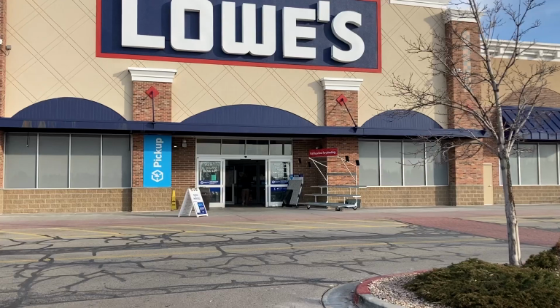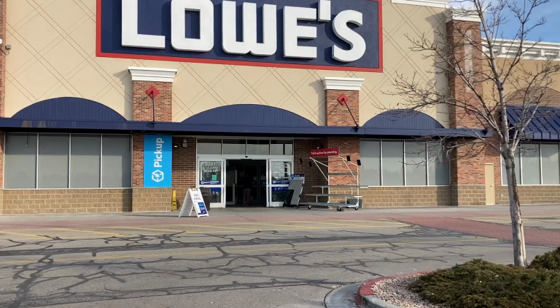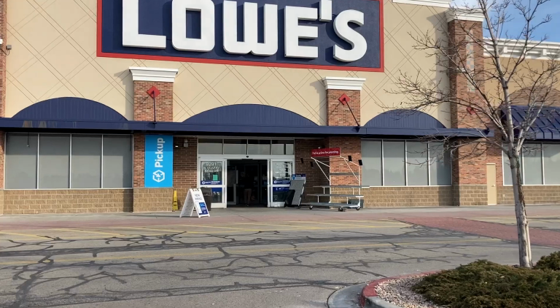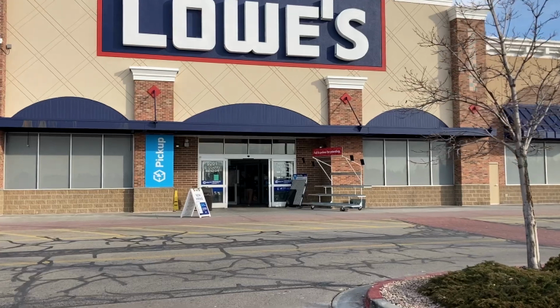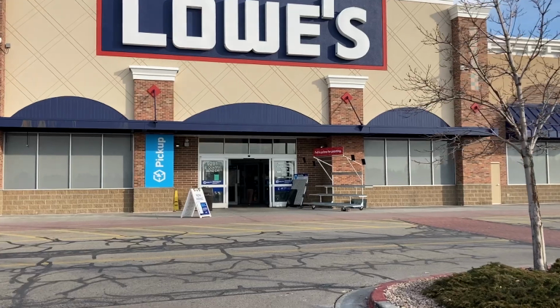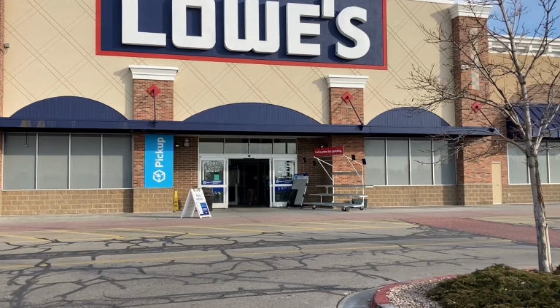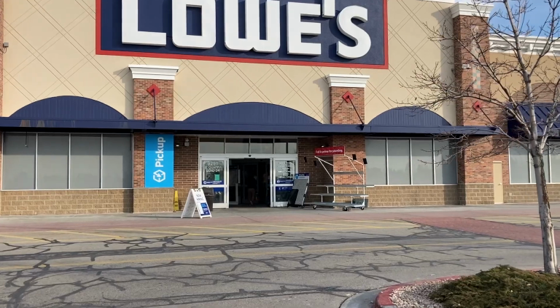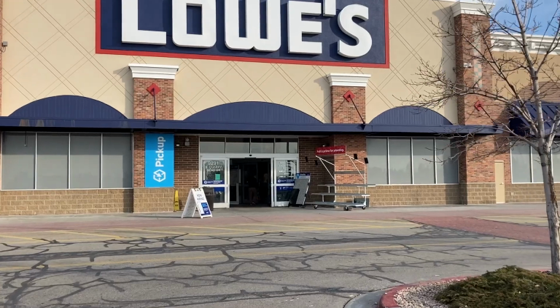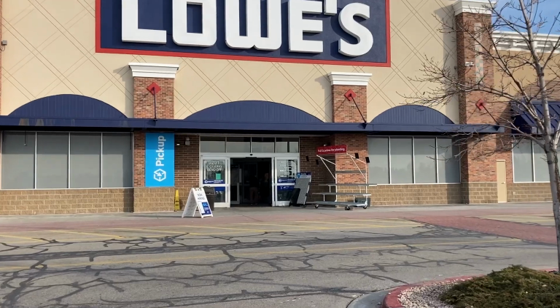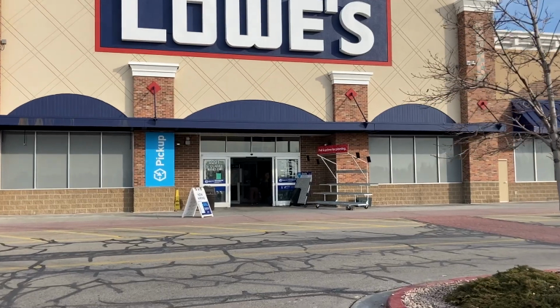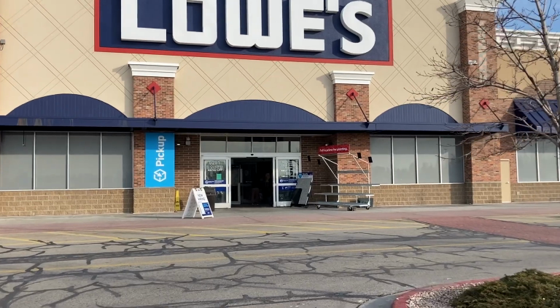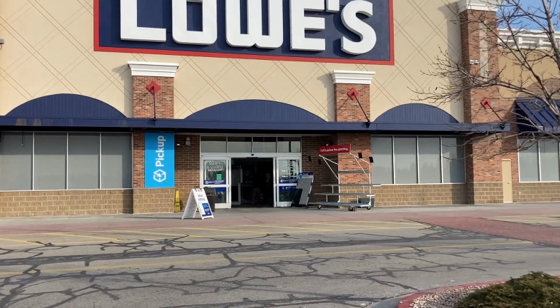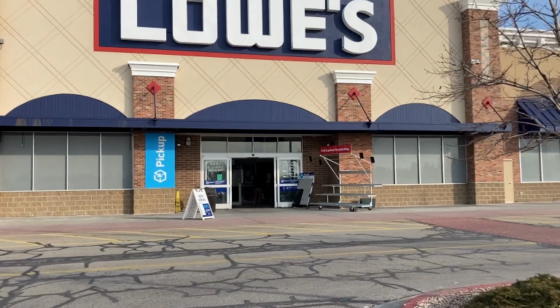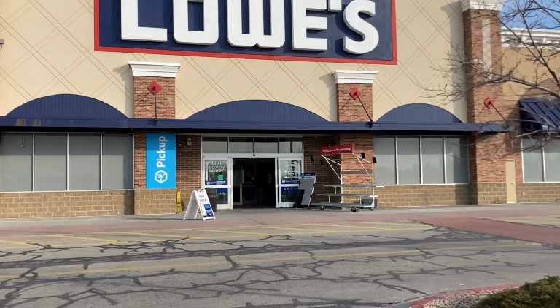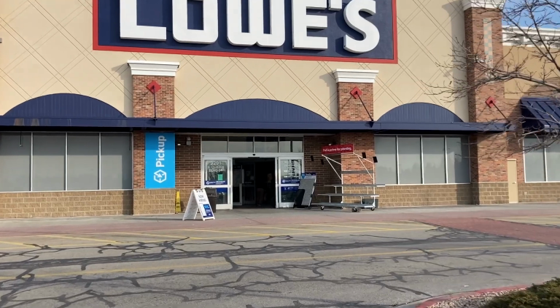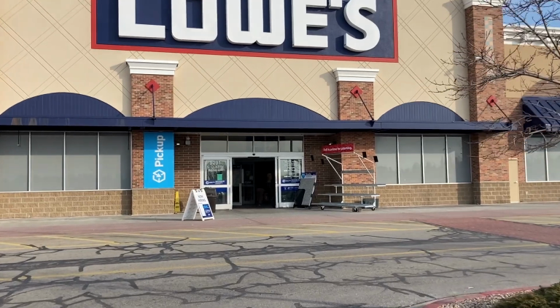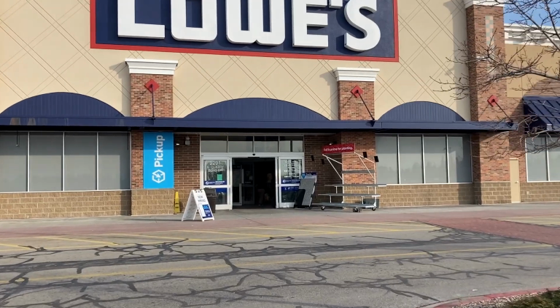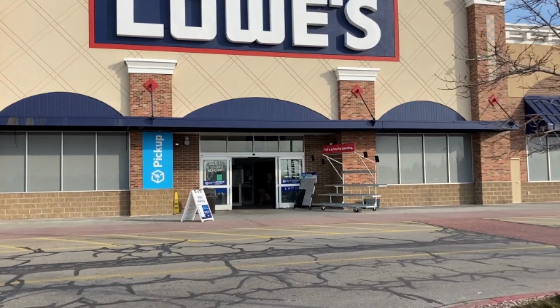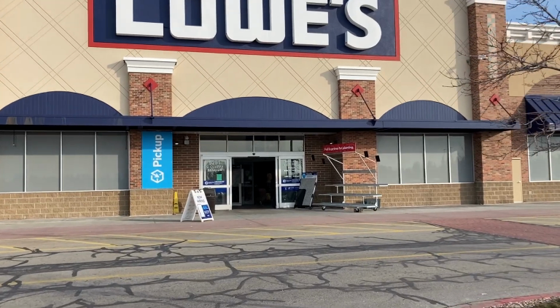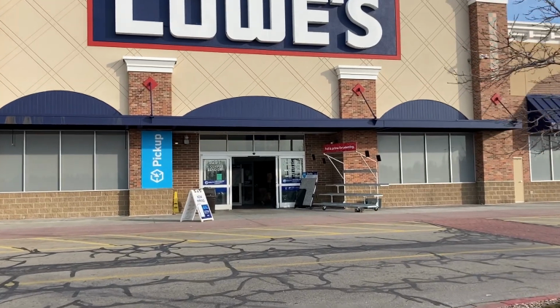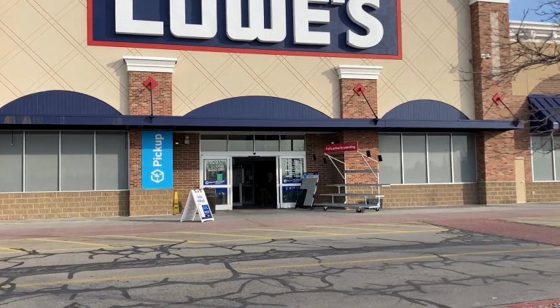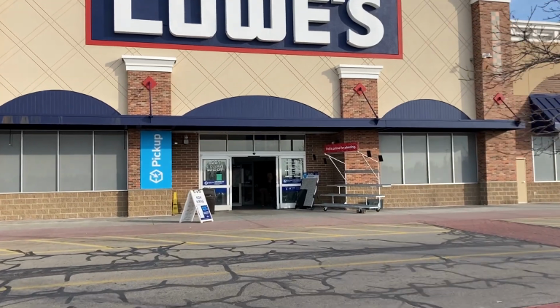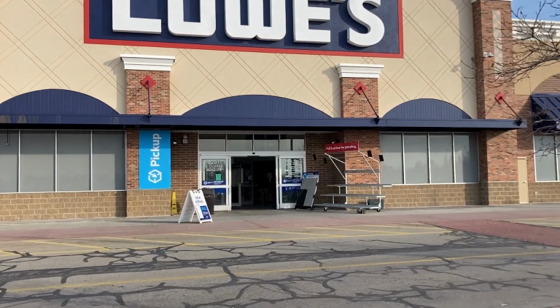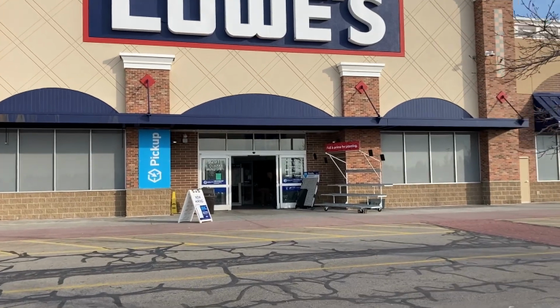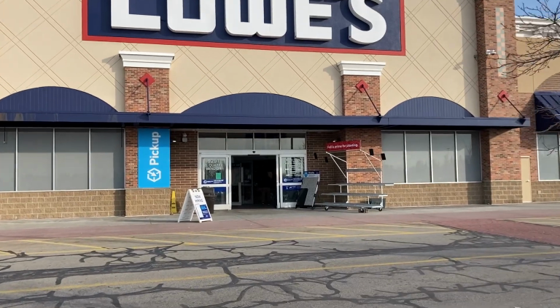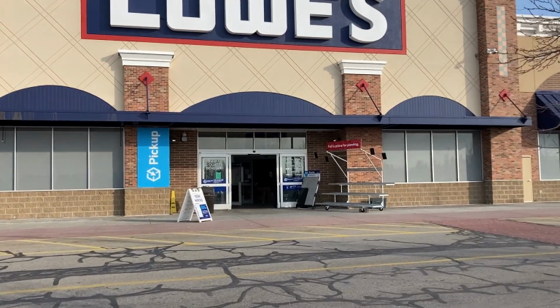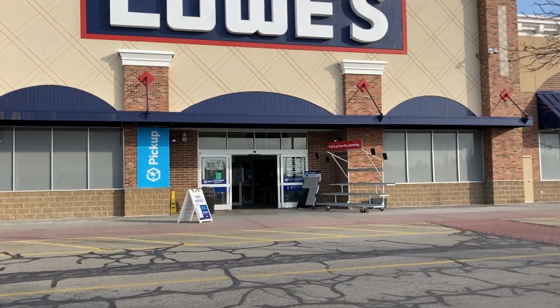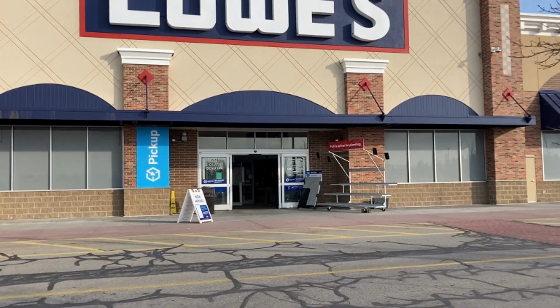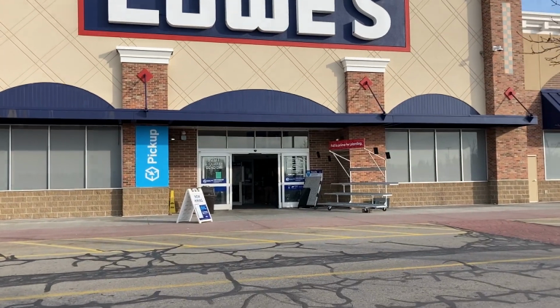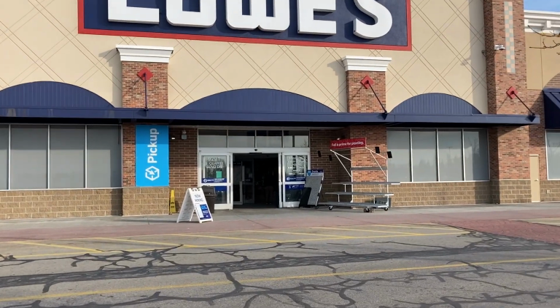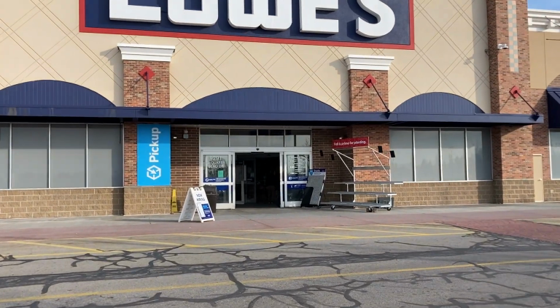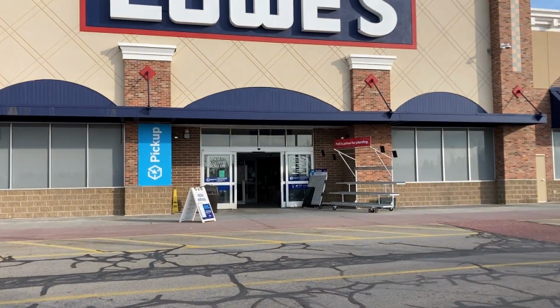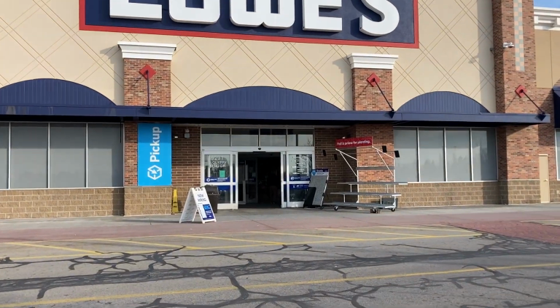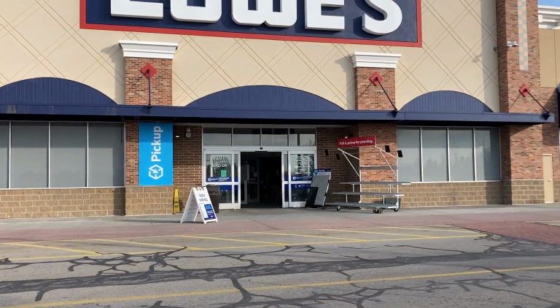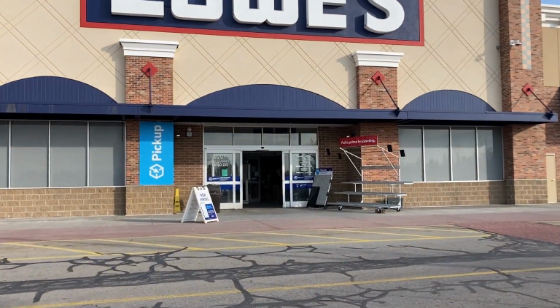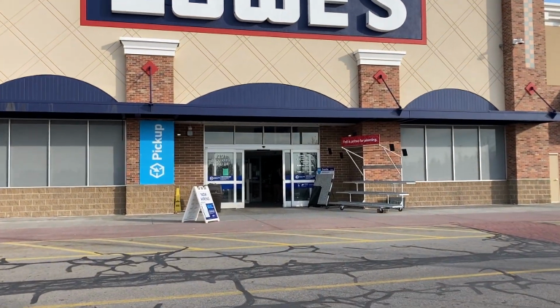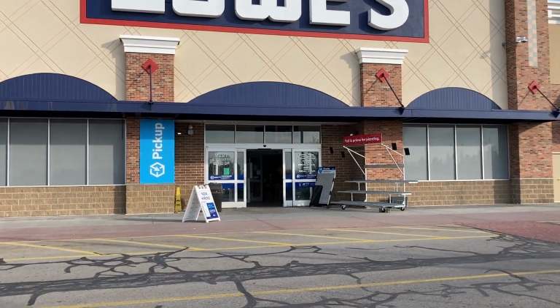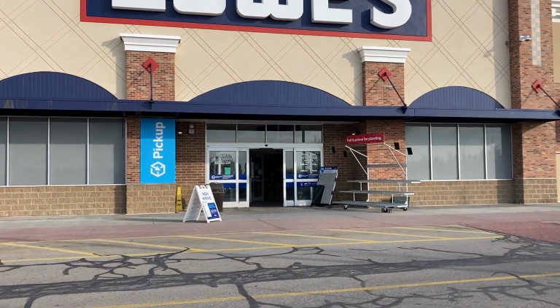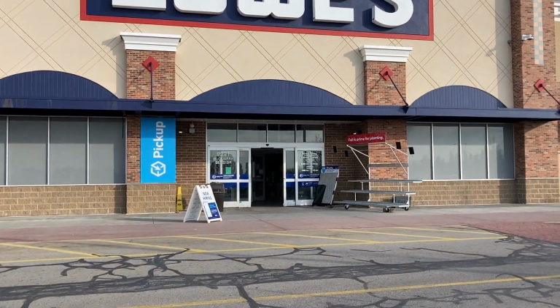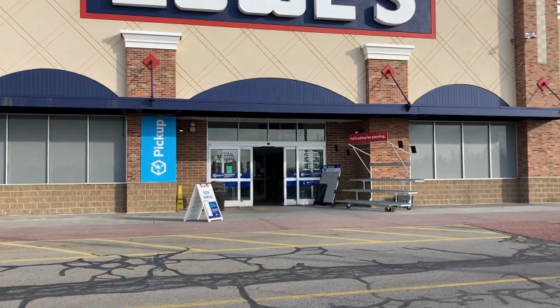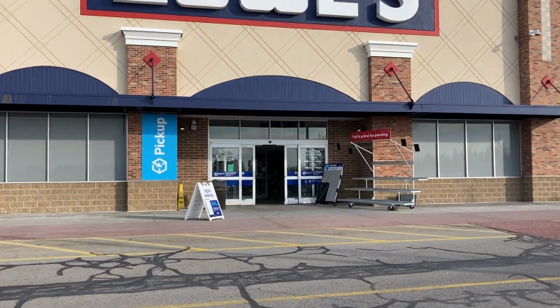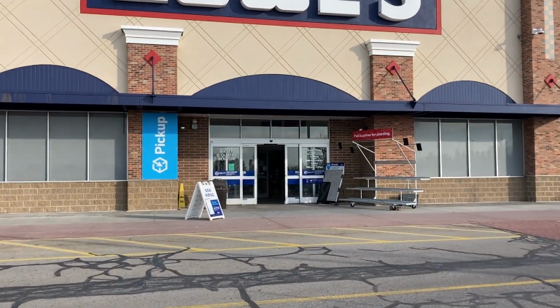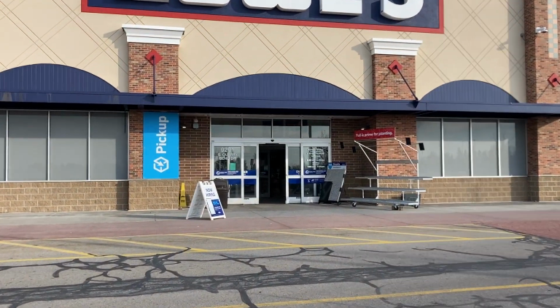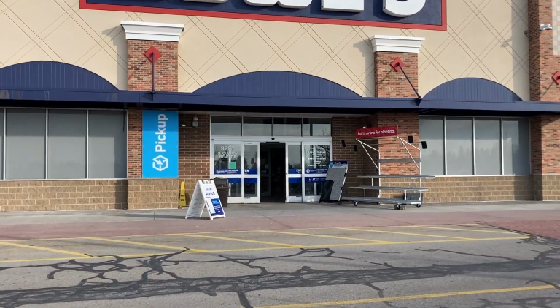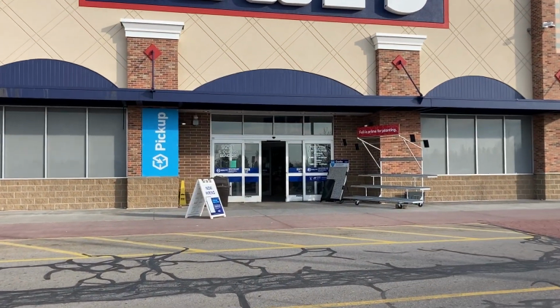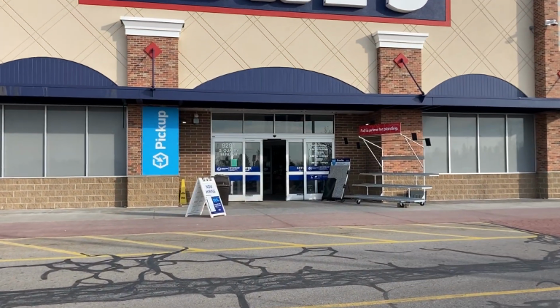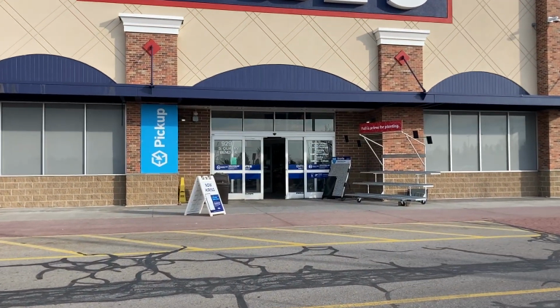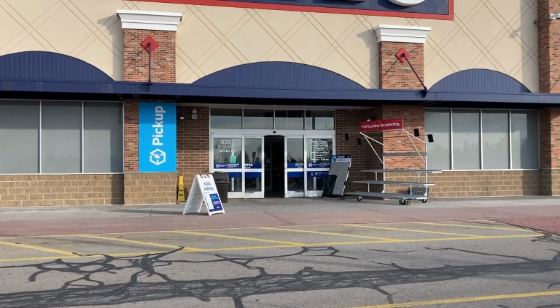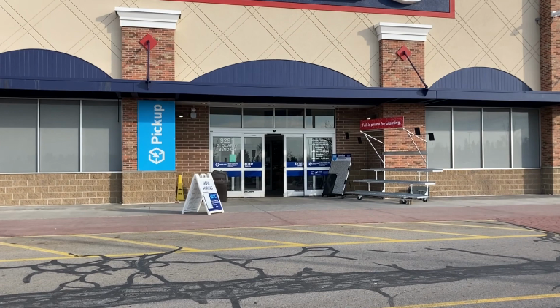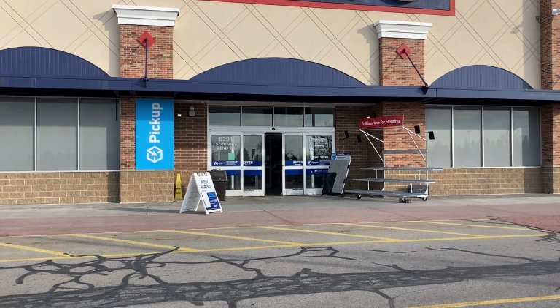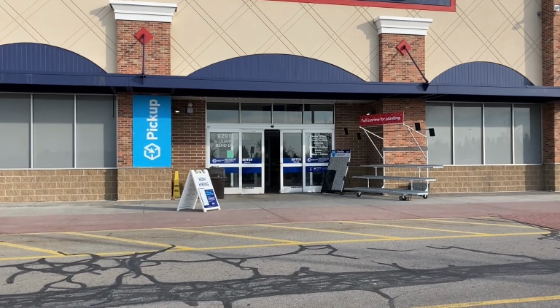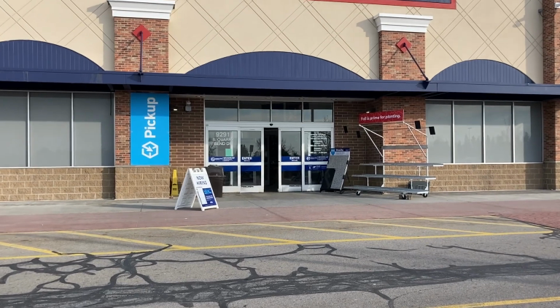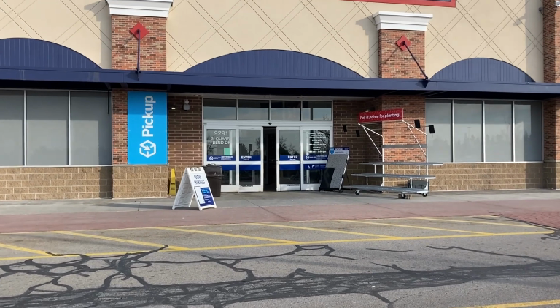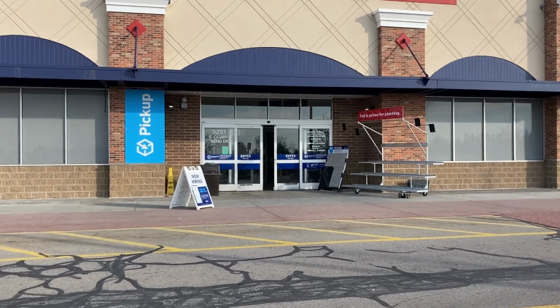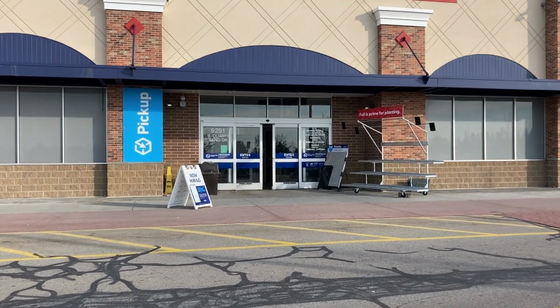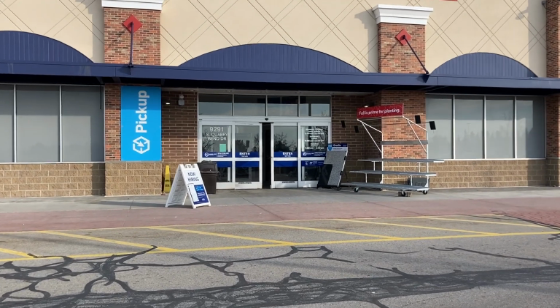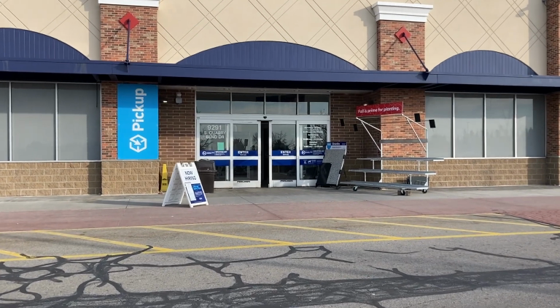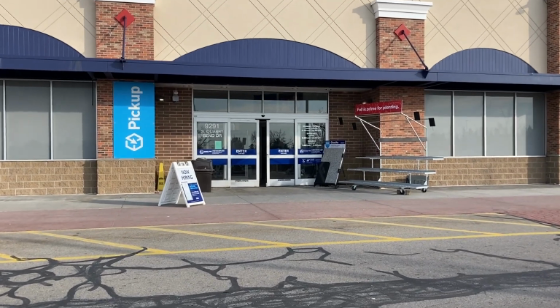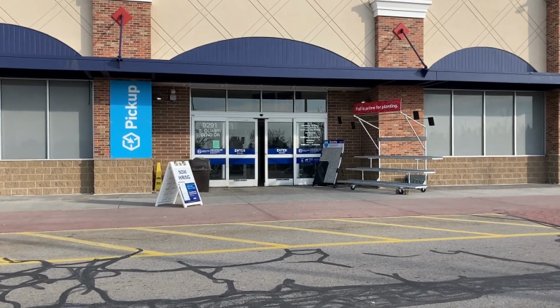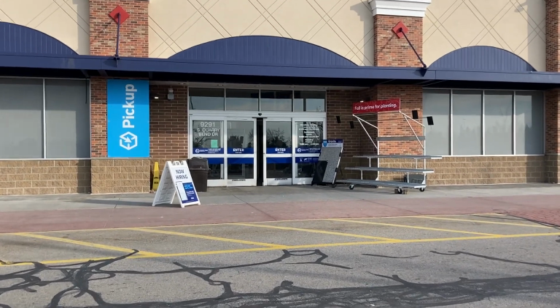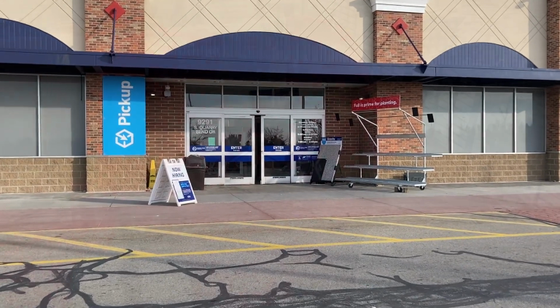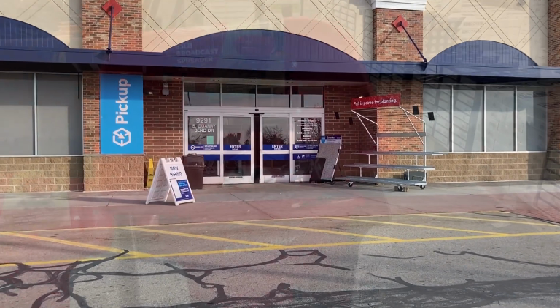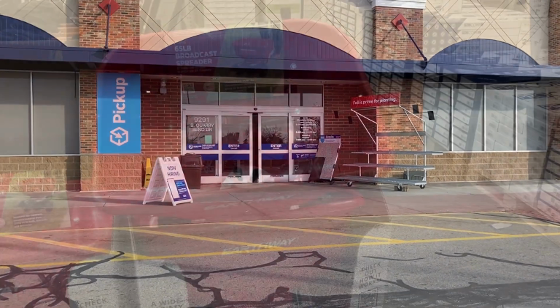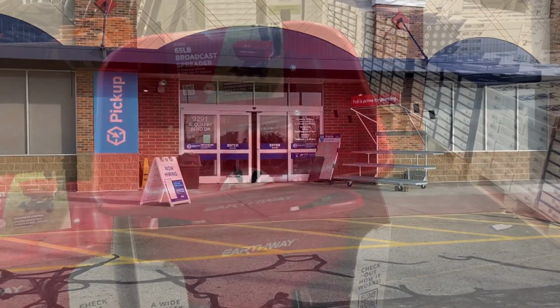All right you guys, I am just headed into Lowe's right now to go check out and see what kind of clearance we can find inside.